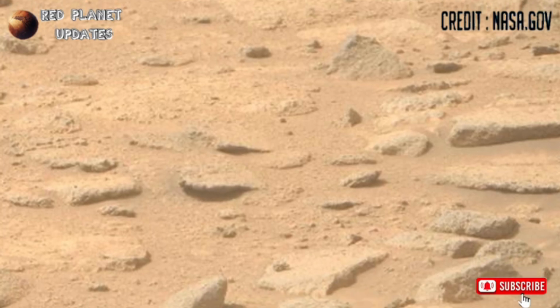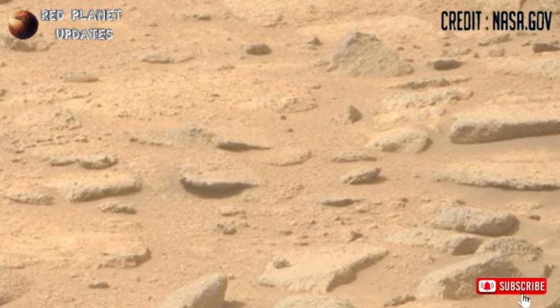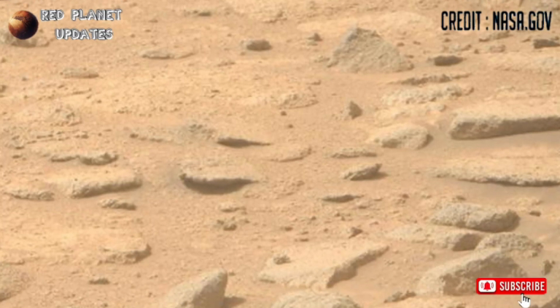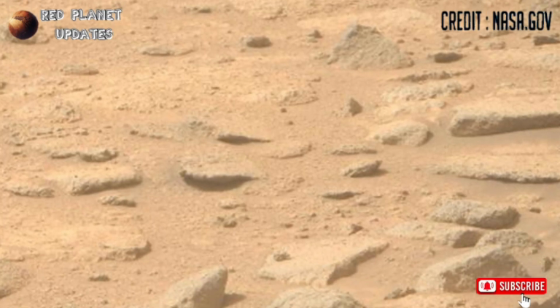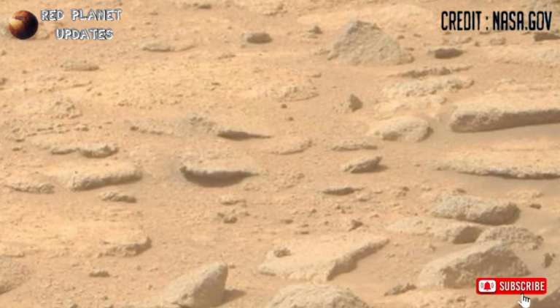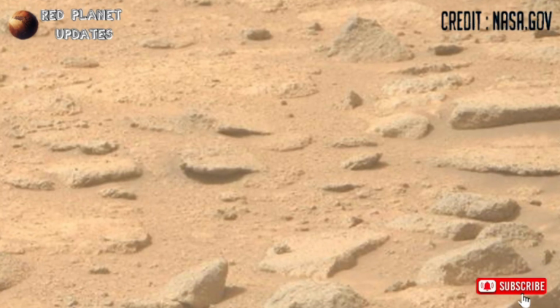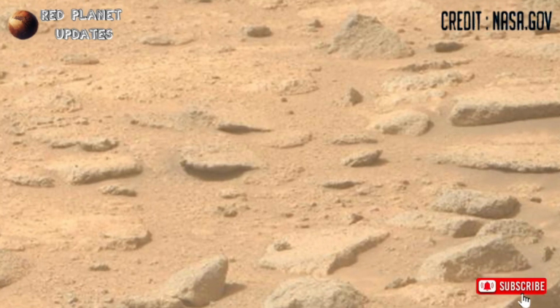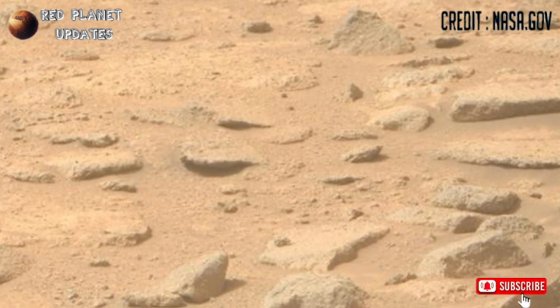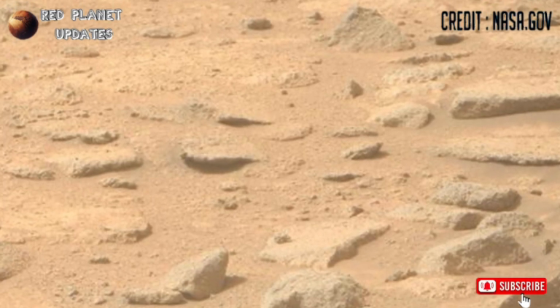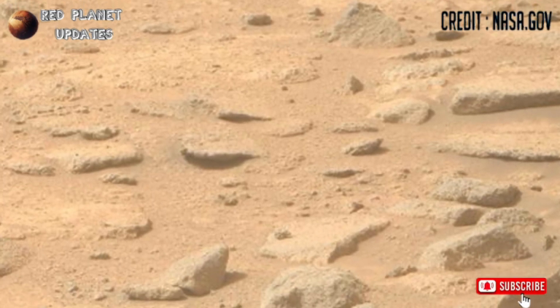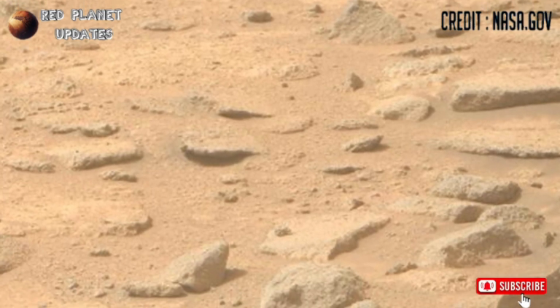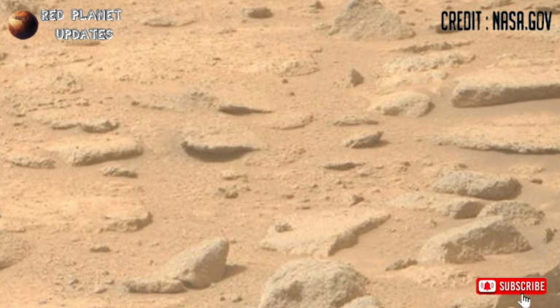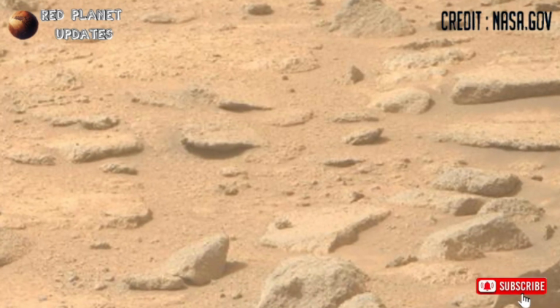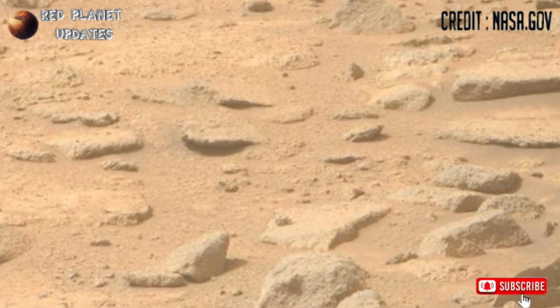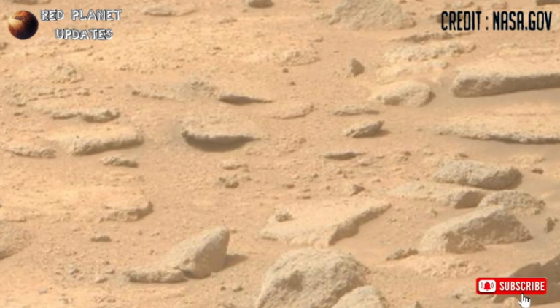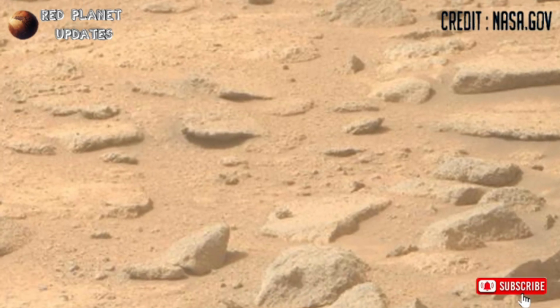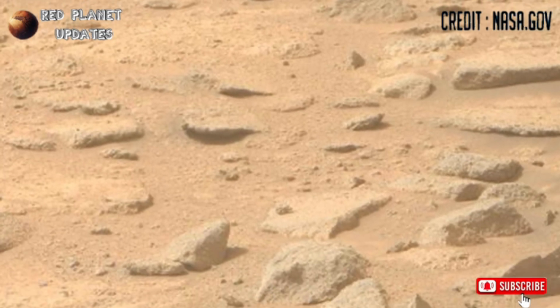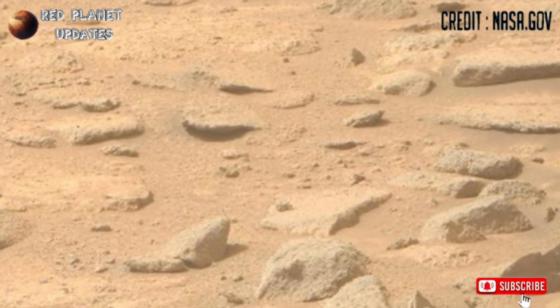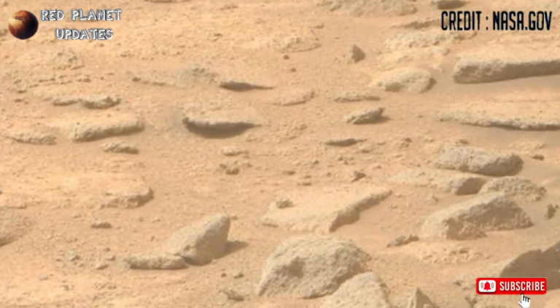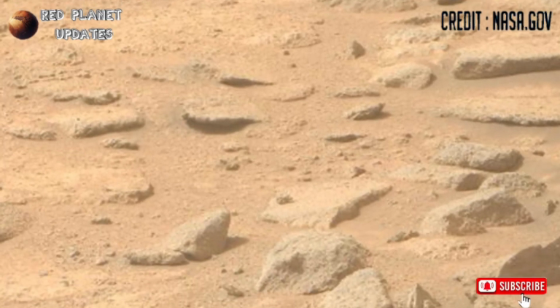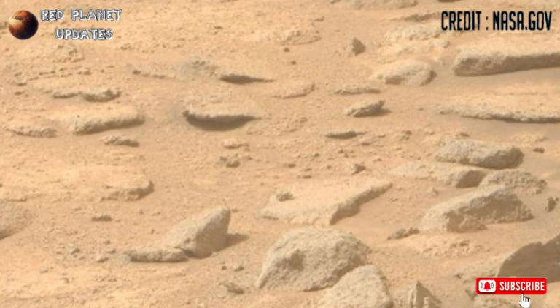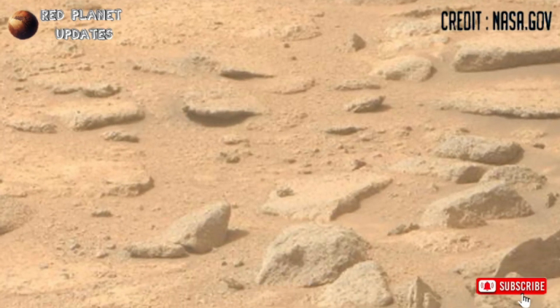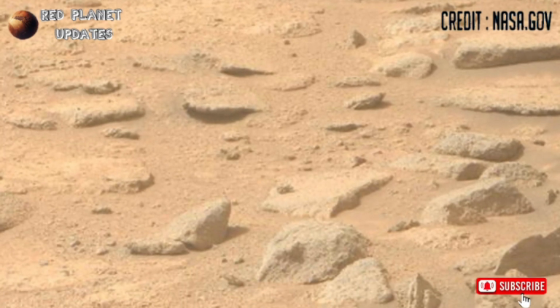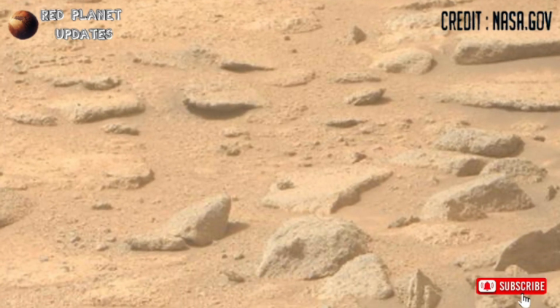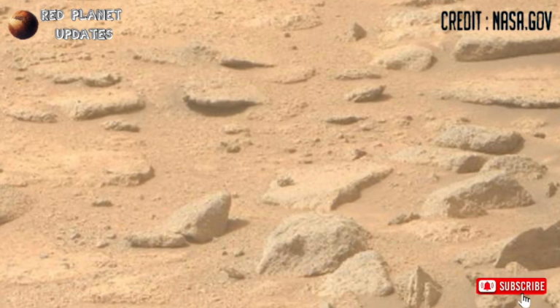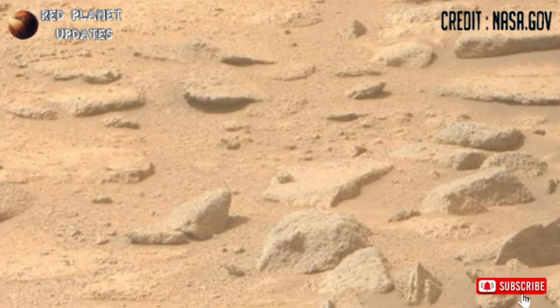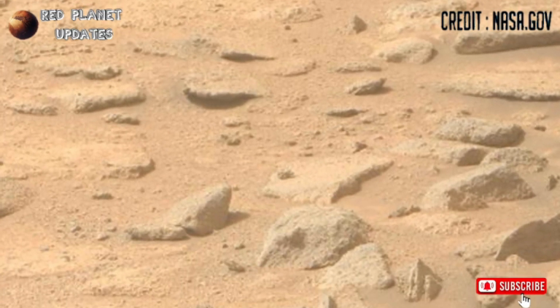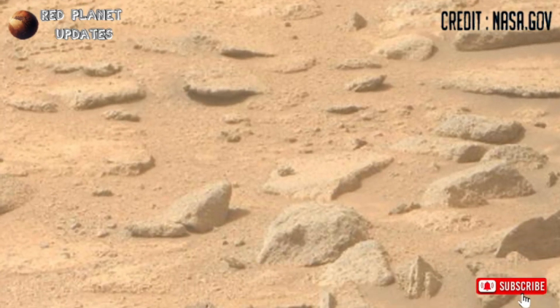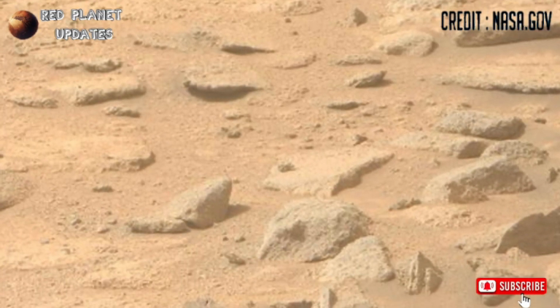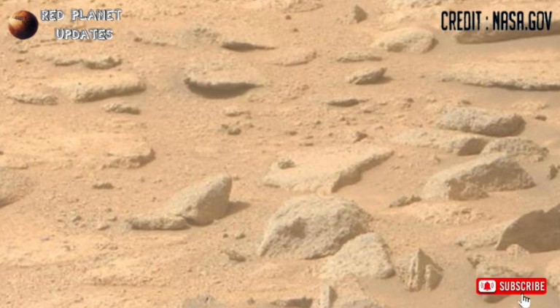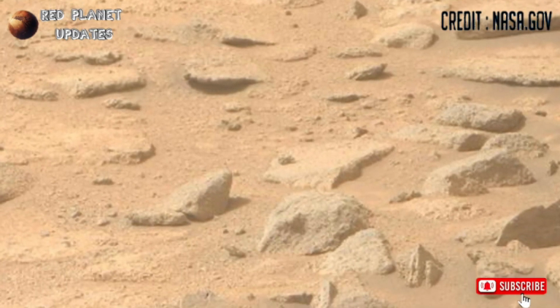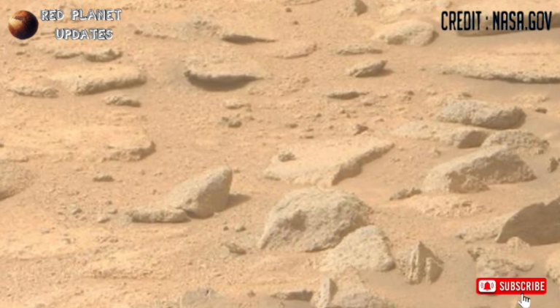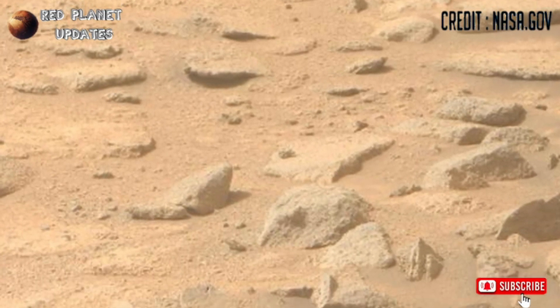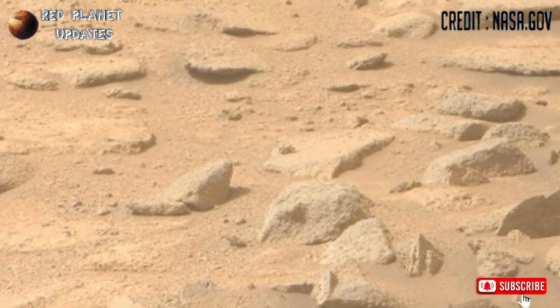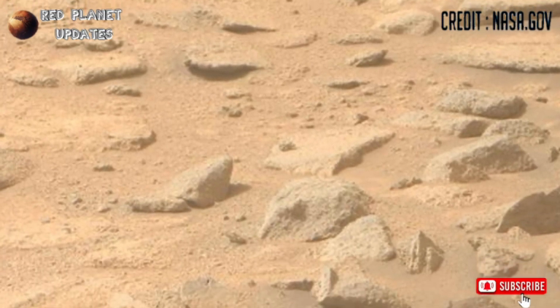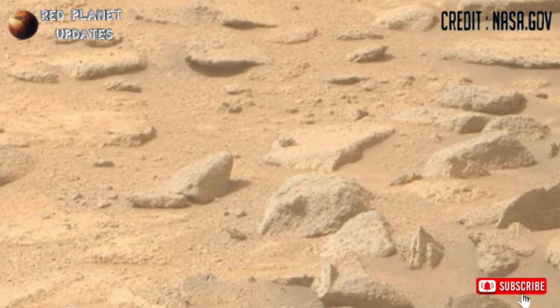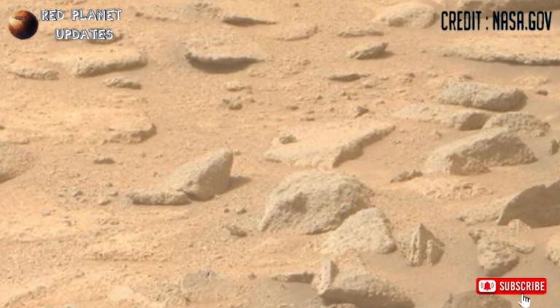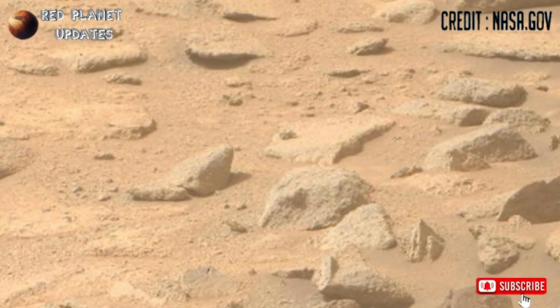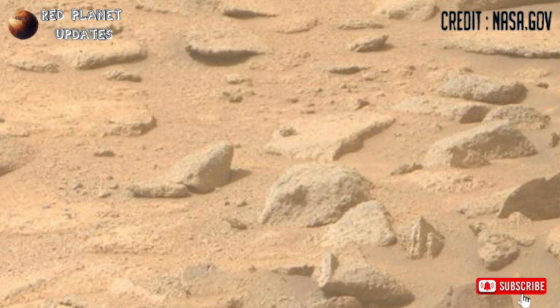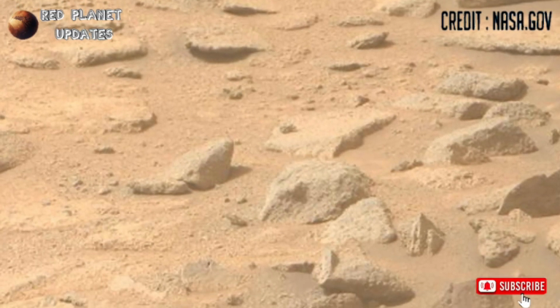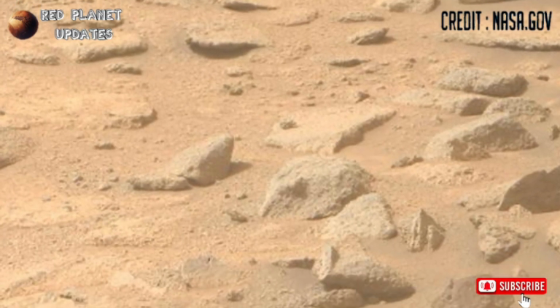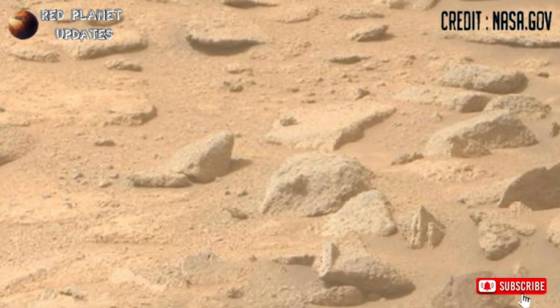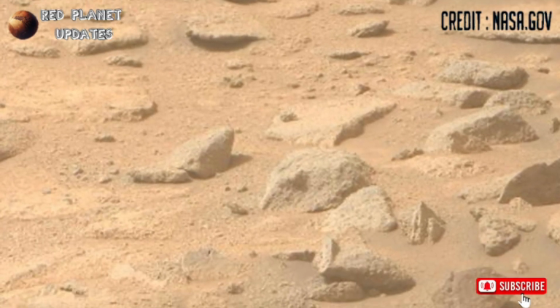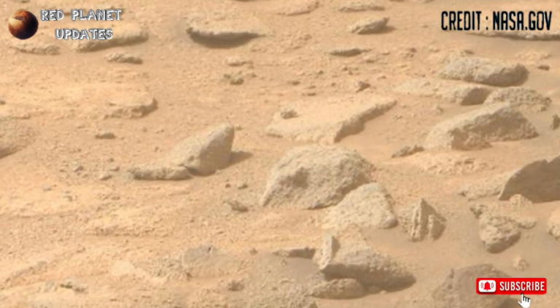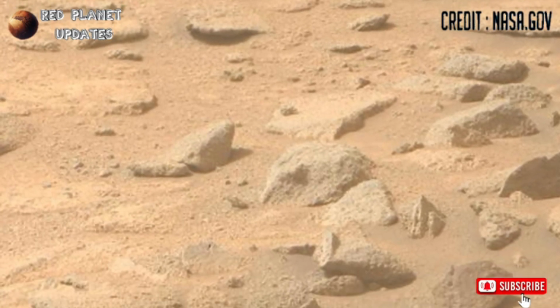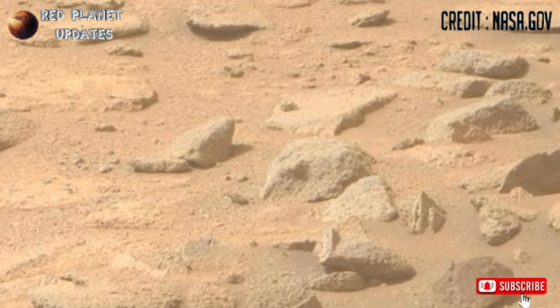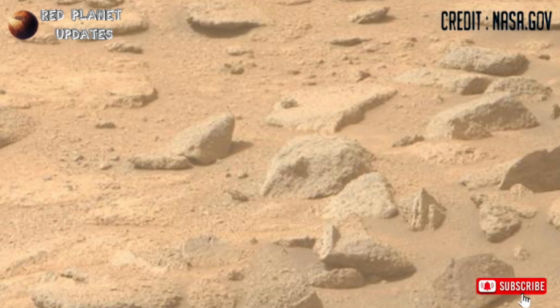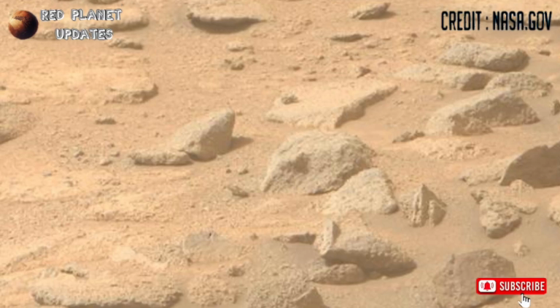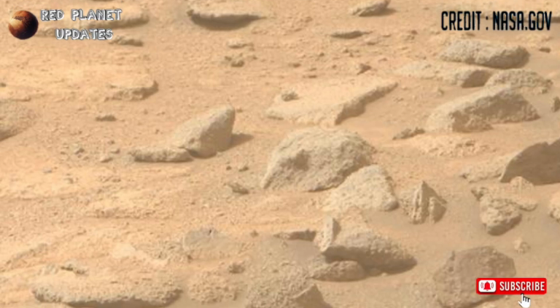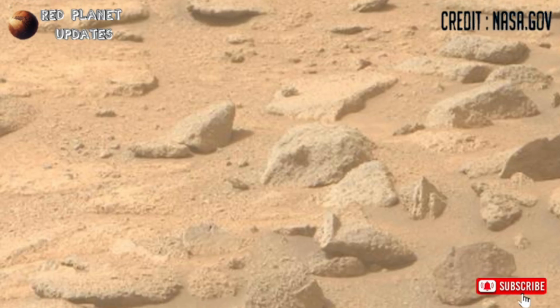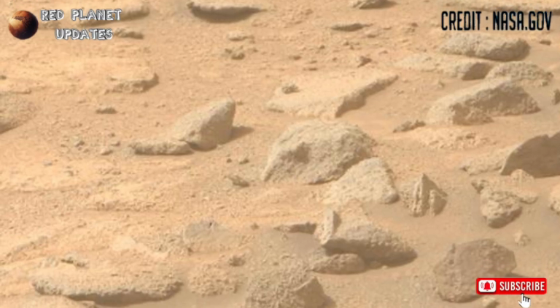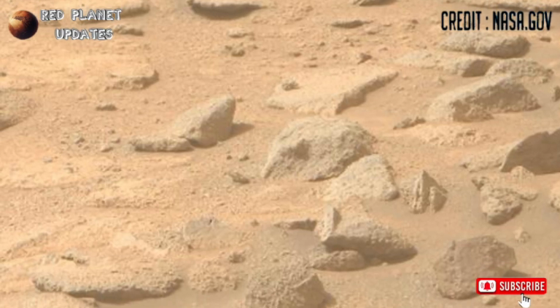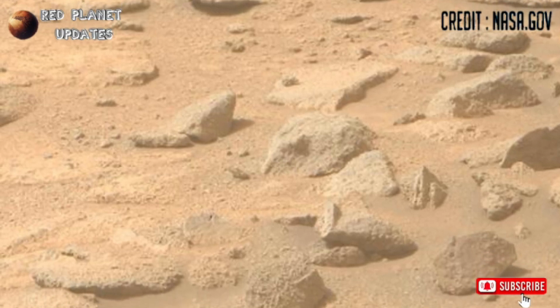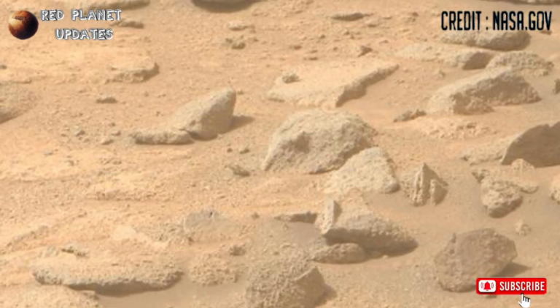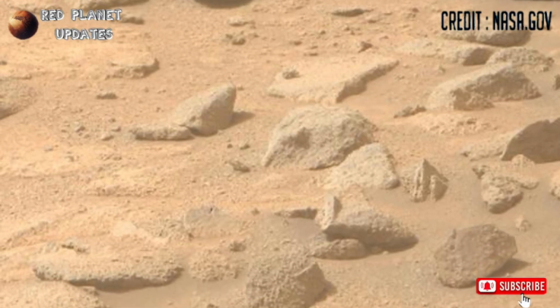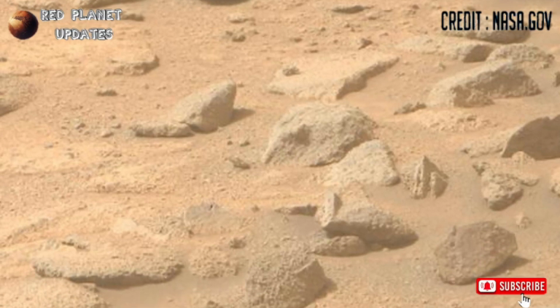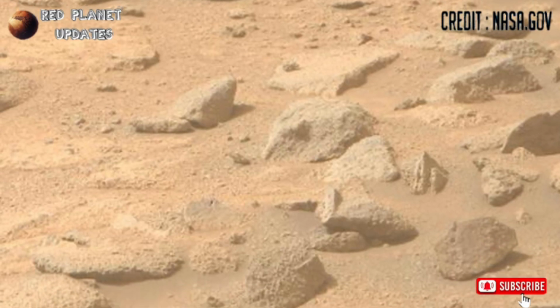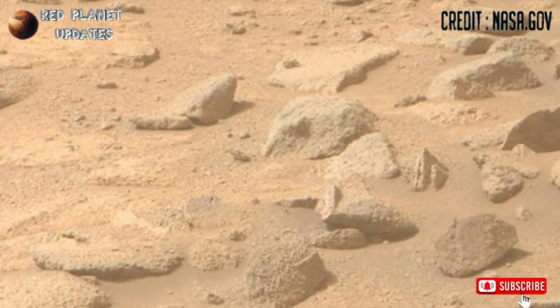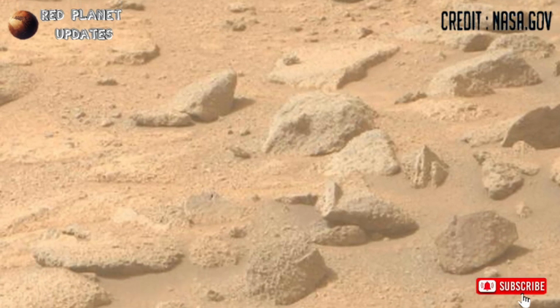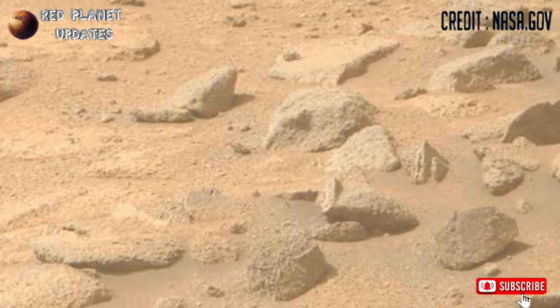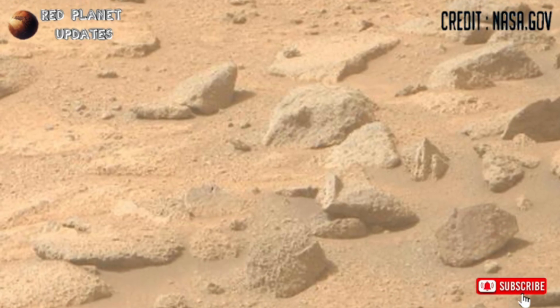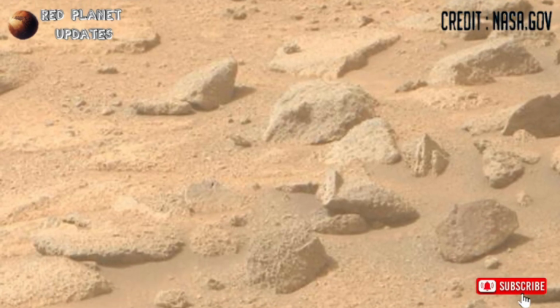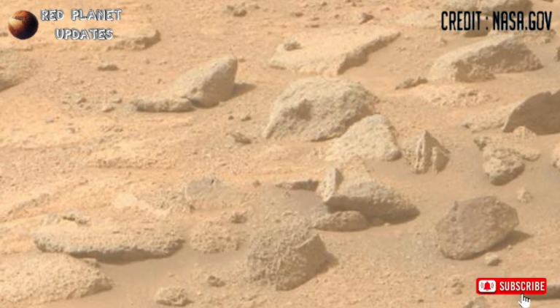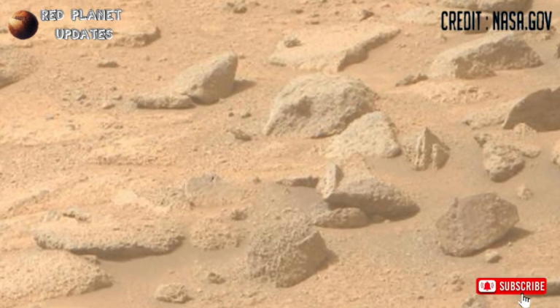Hi friends, welcome back to my YouTube channel Red Planet Updates. If you are new on my channel, please subscribe and press the bell icon for the latest Mars updates.